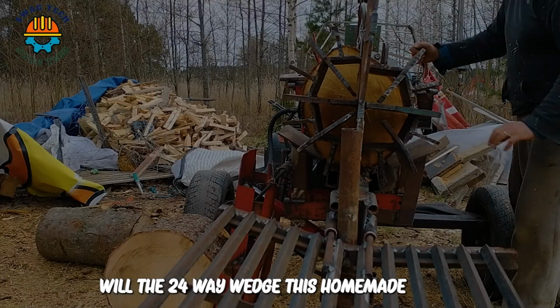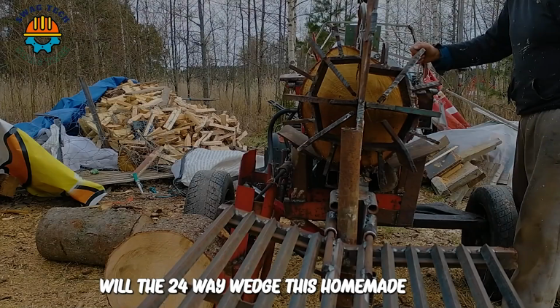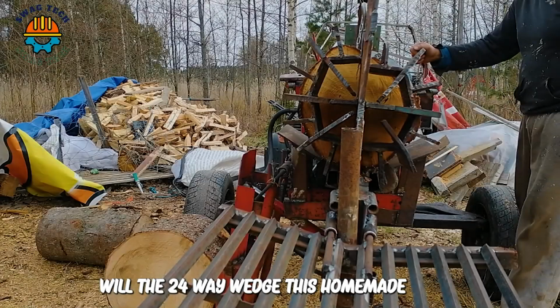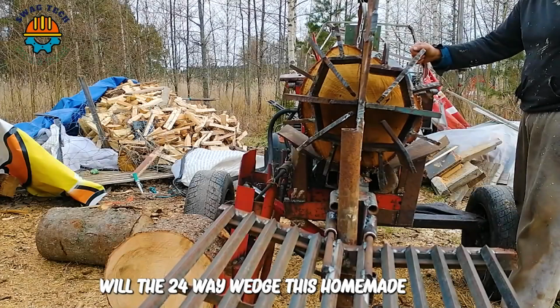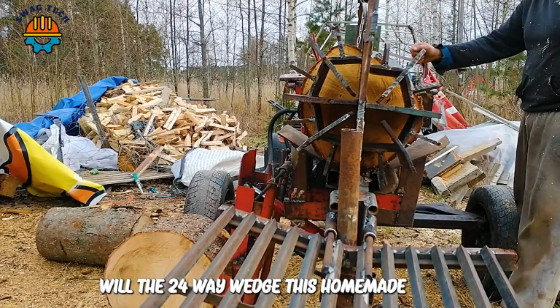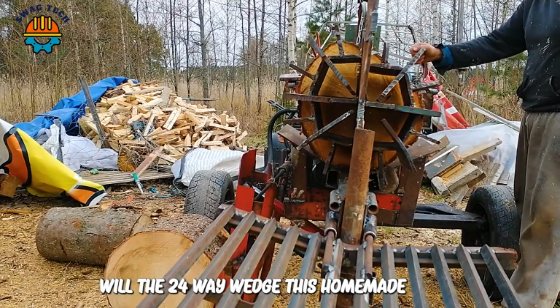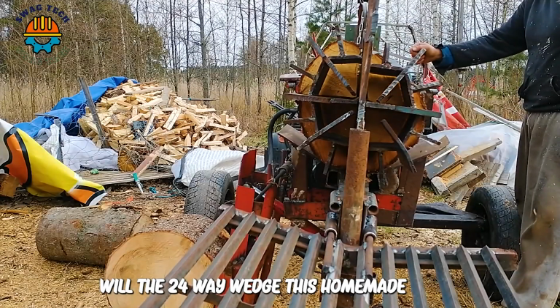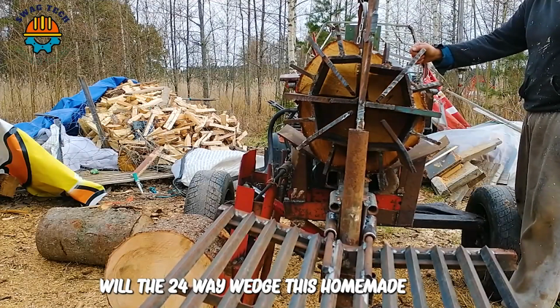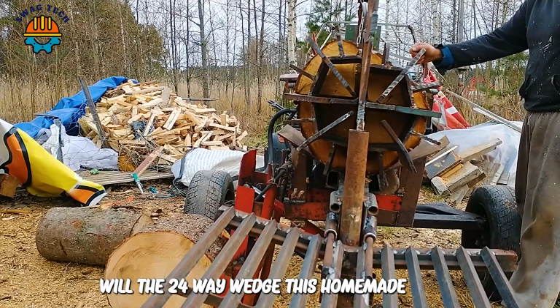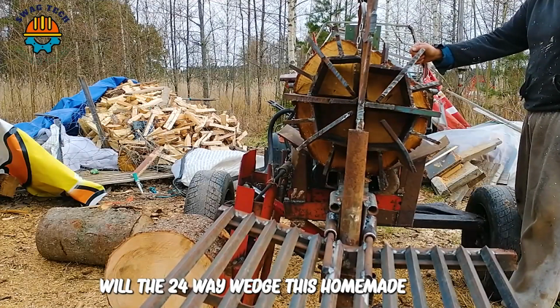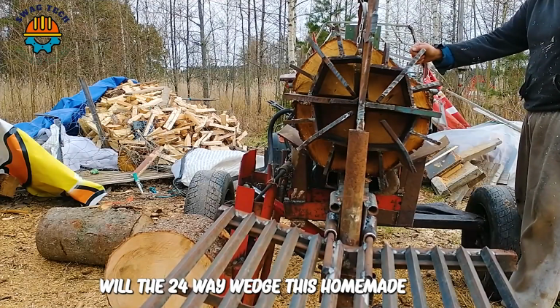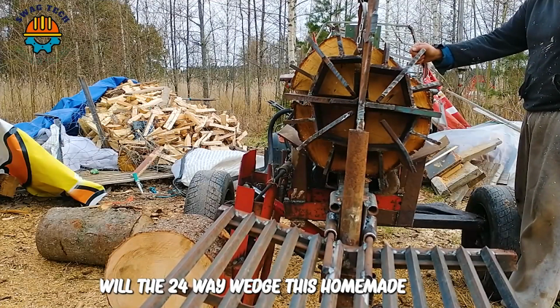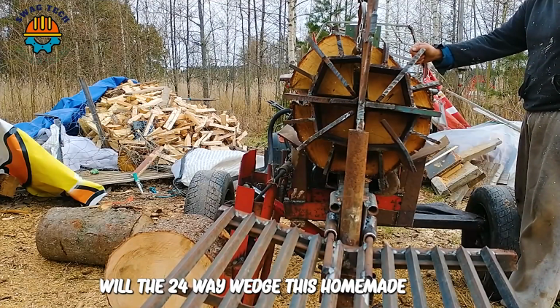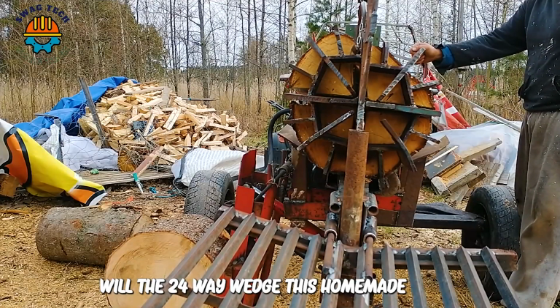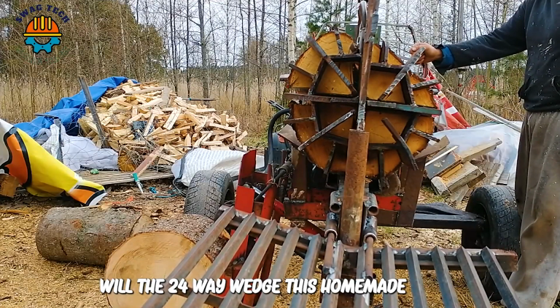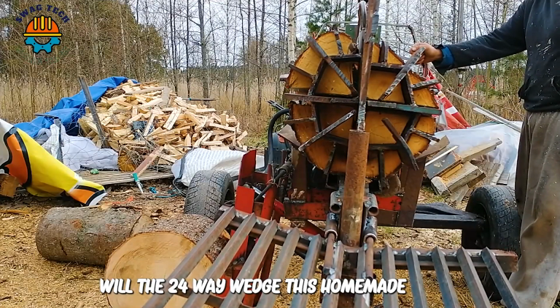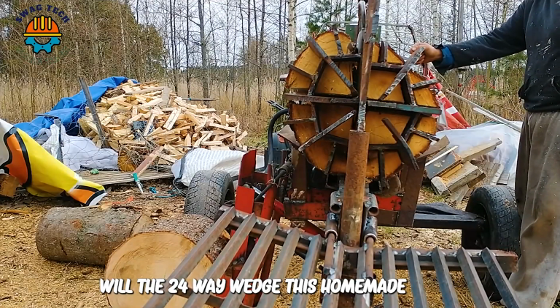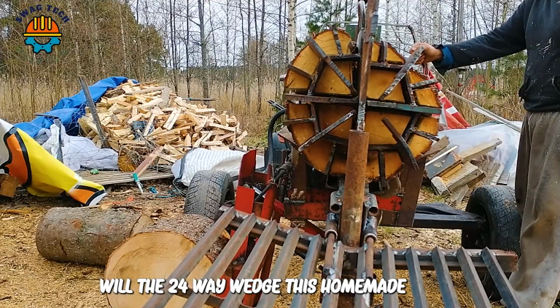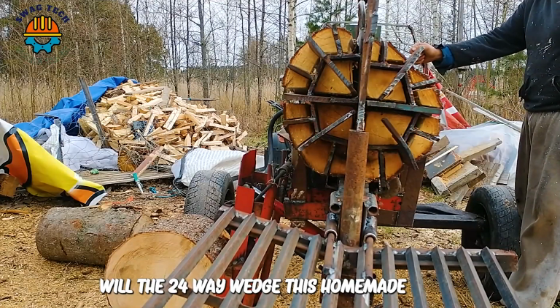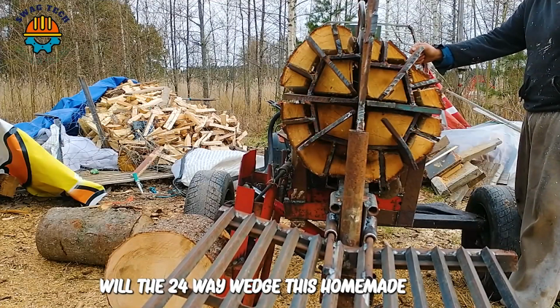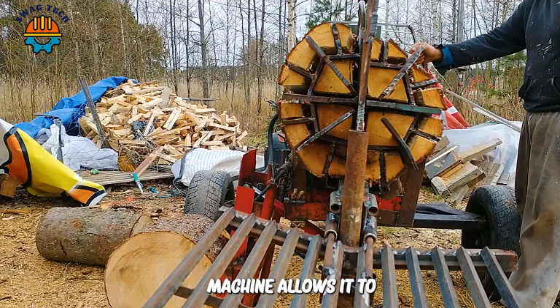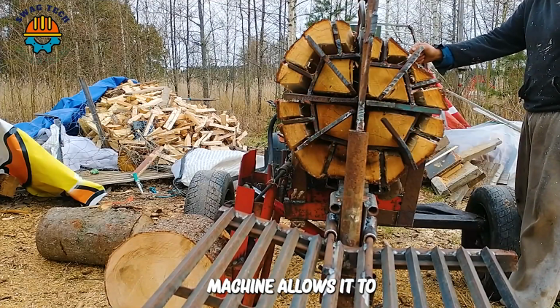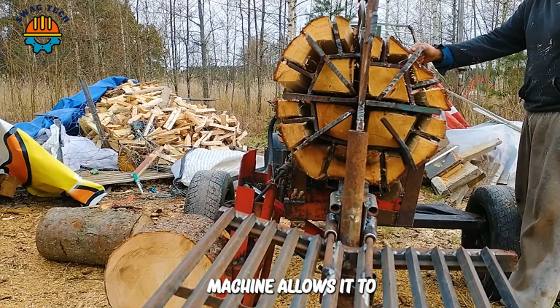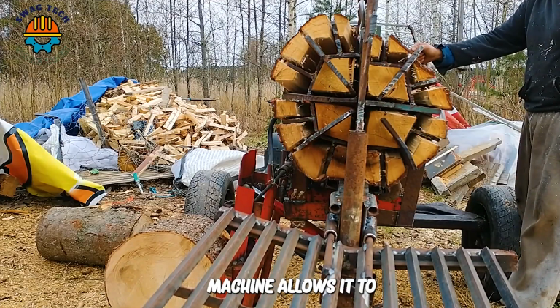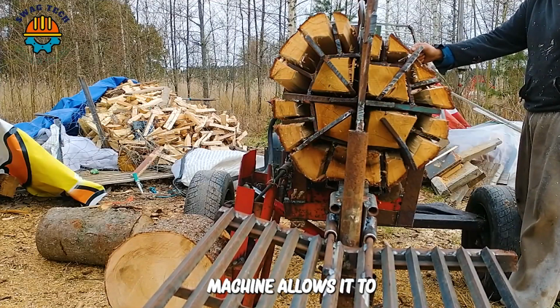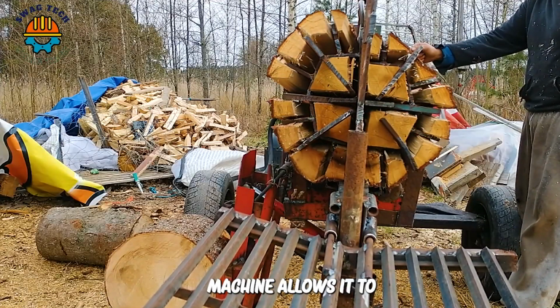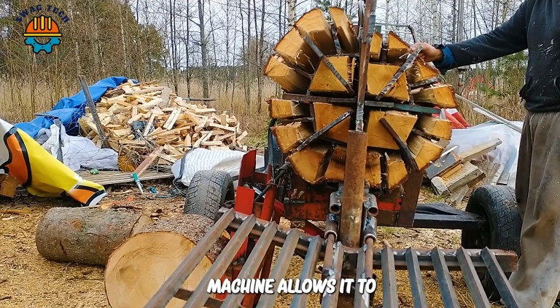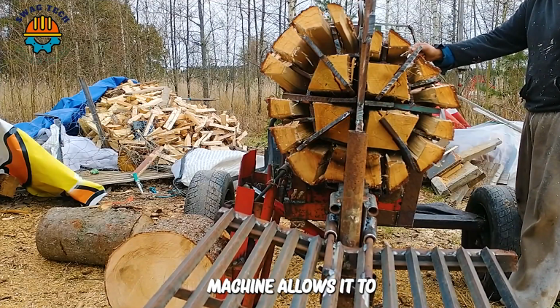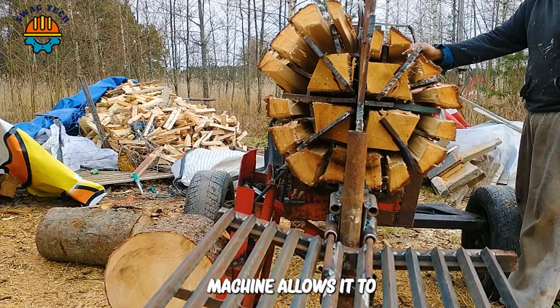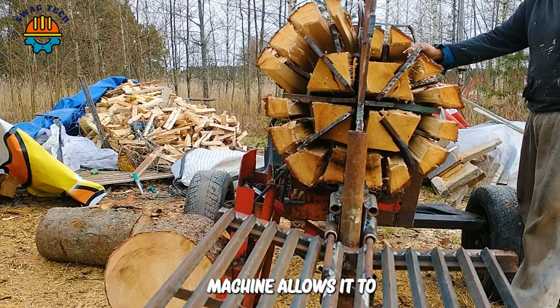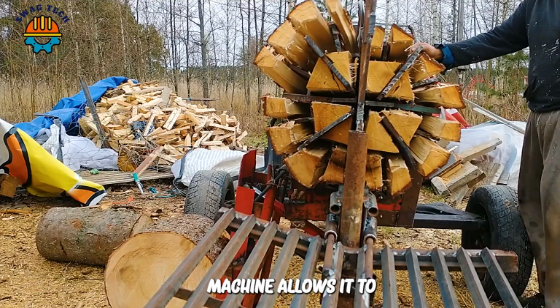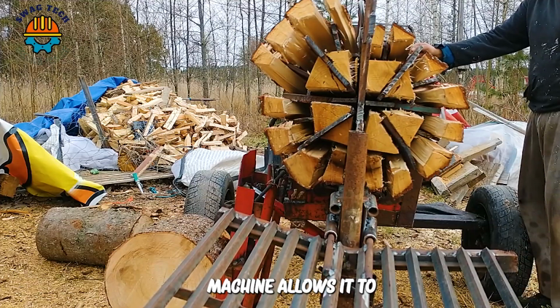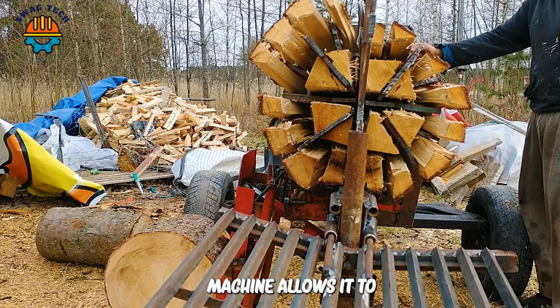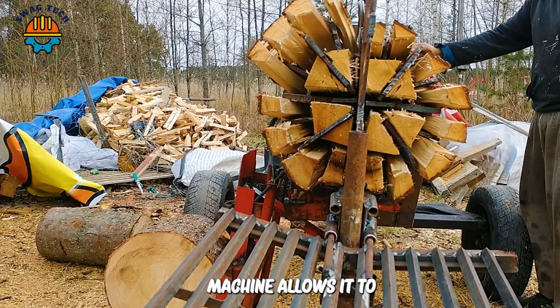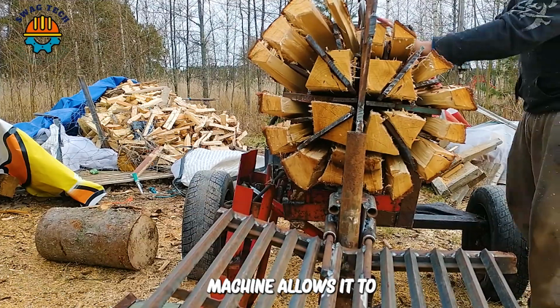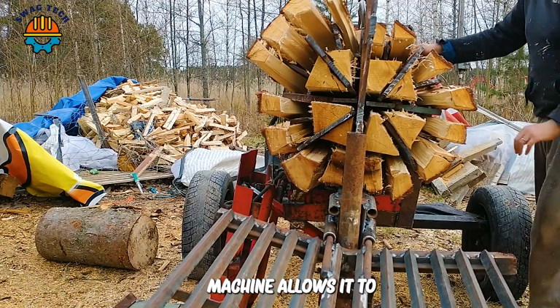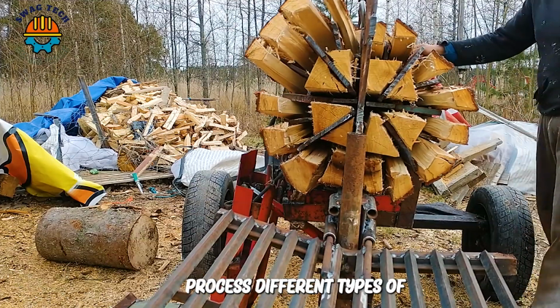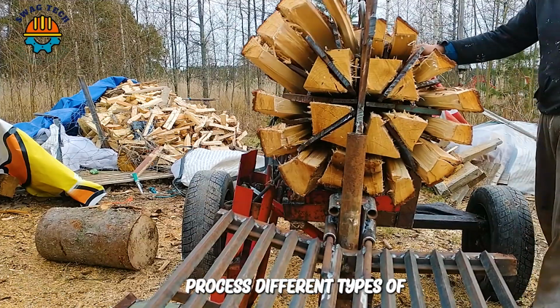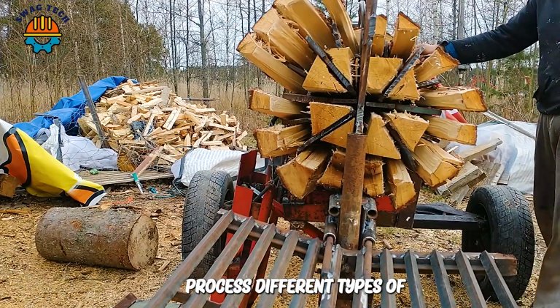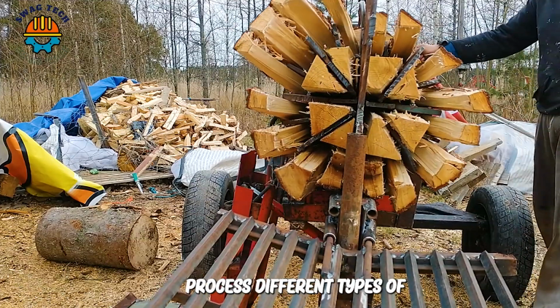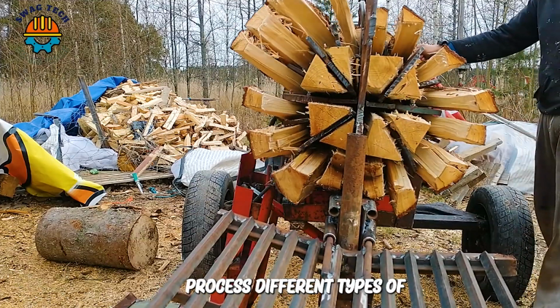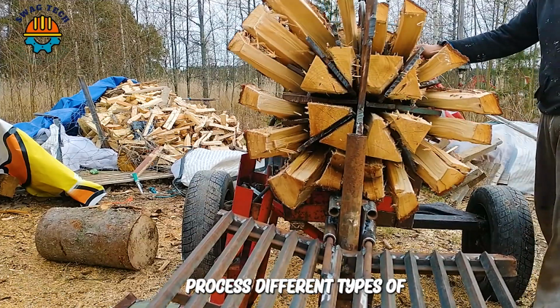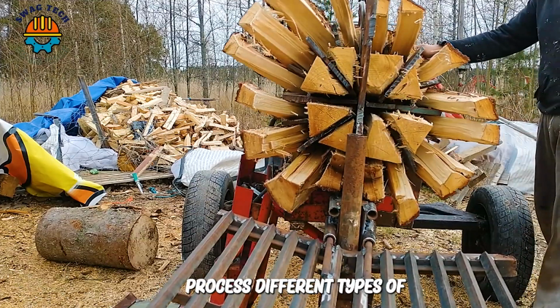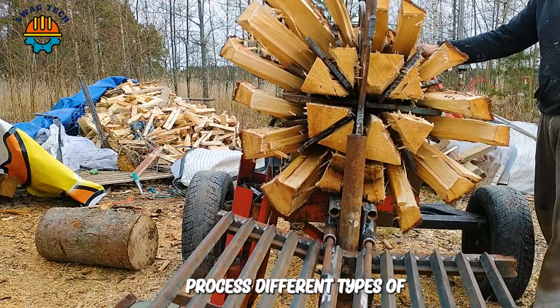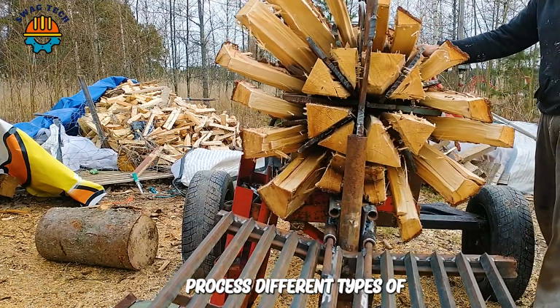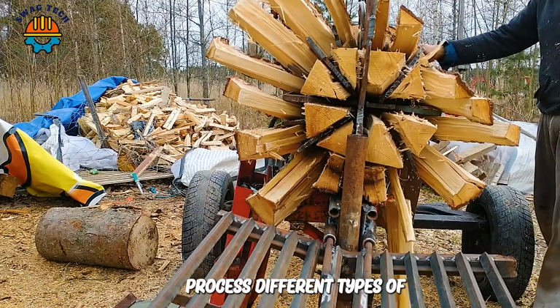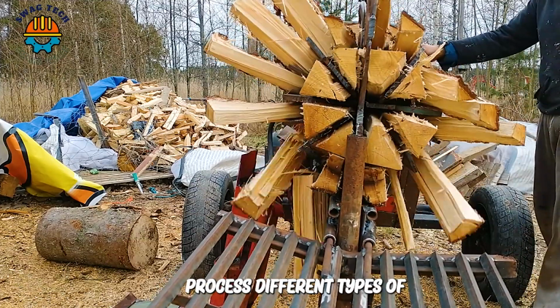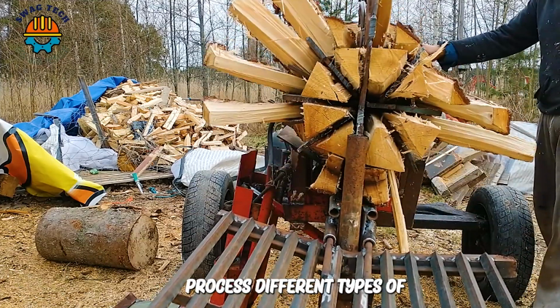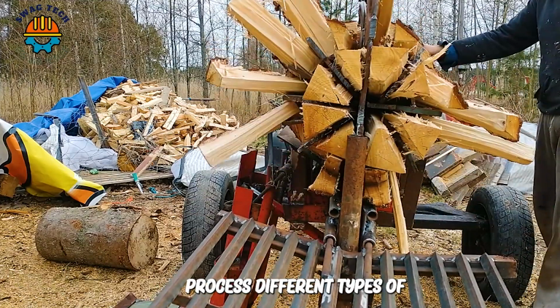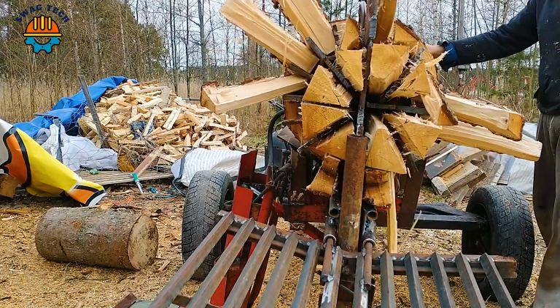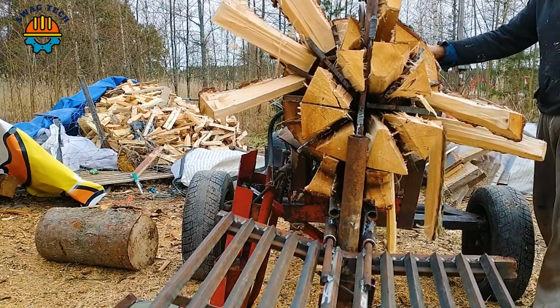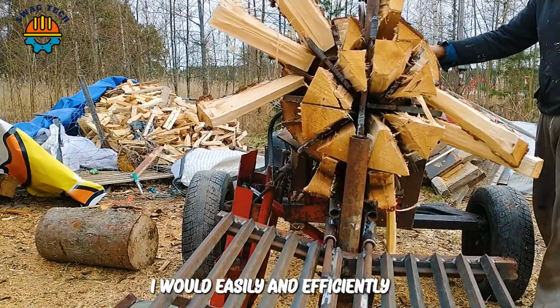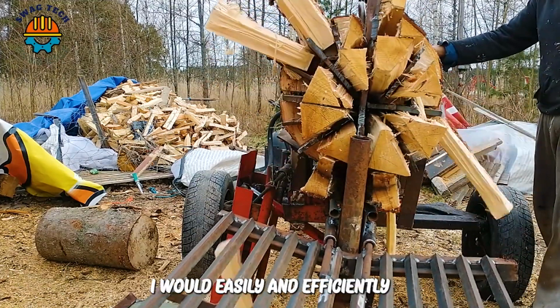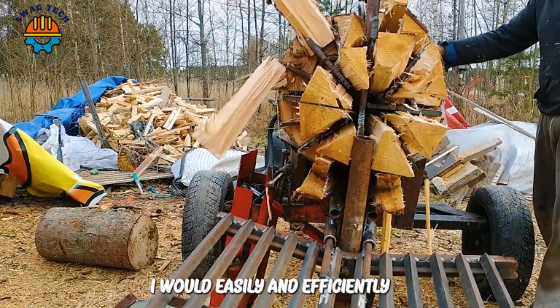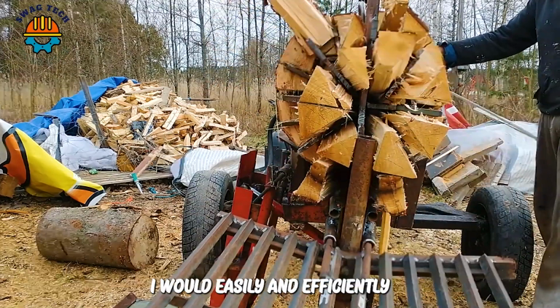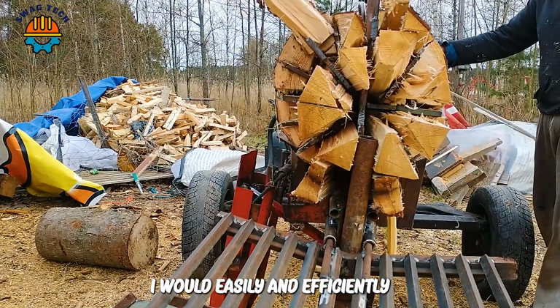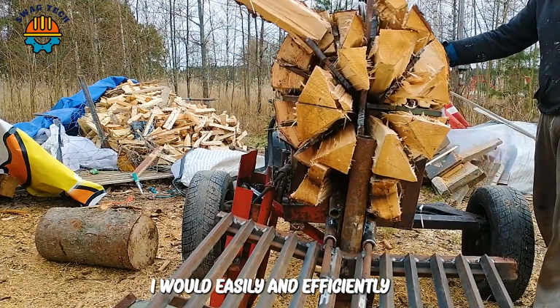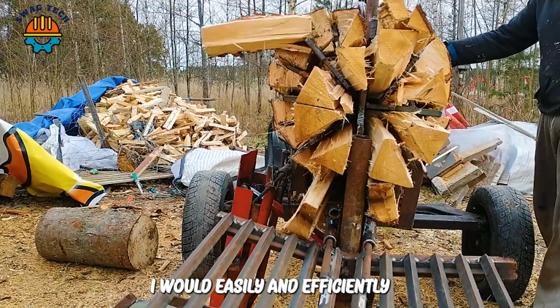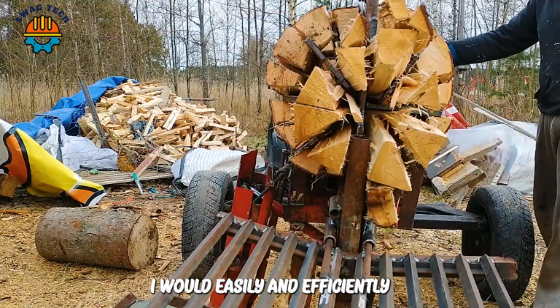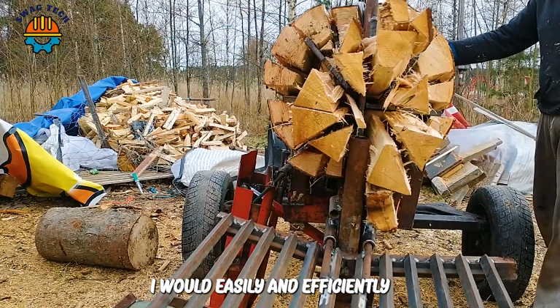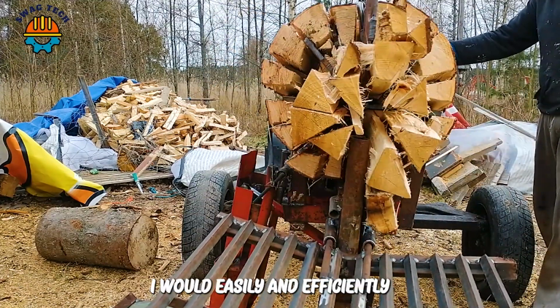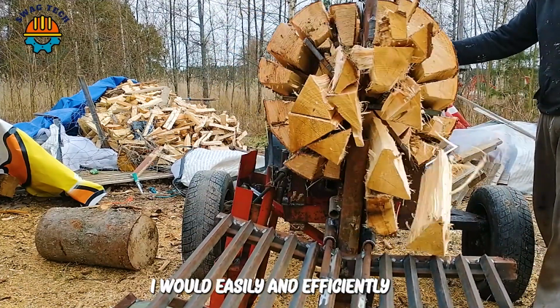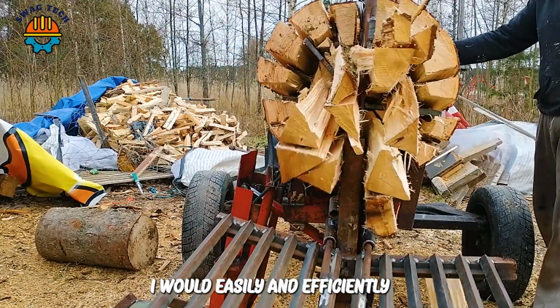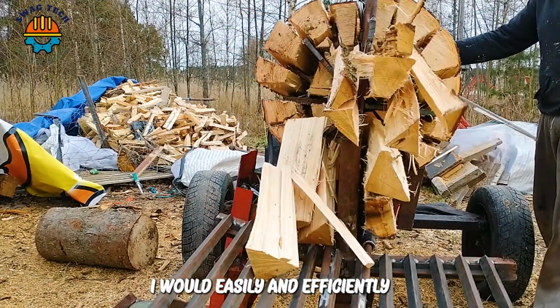With a 24-way wedge, this homemade machine allows it to process different types of firewood easily and efficiently.